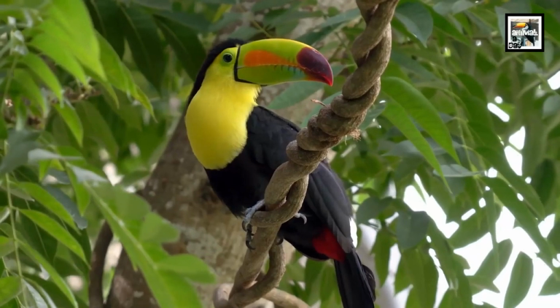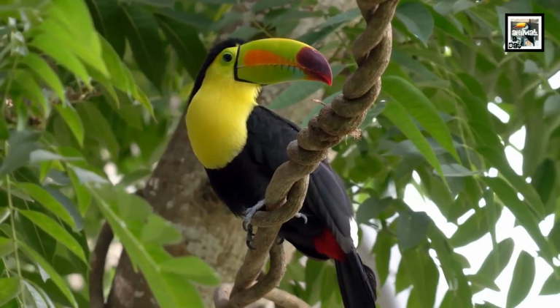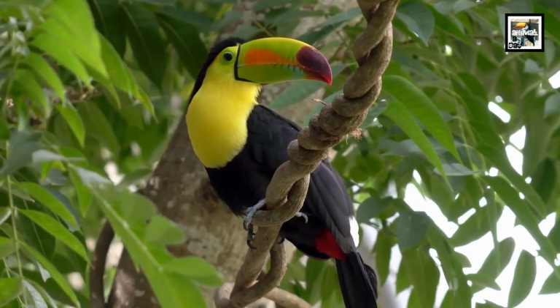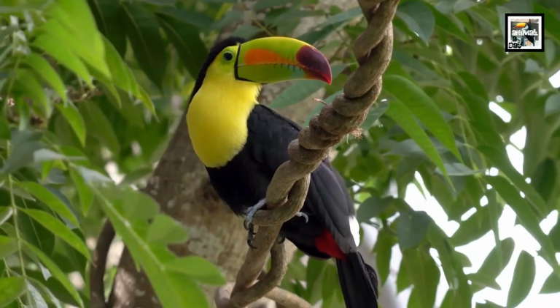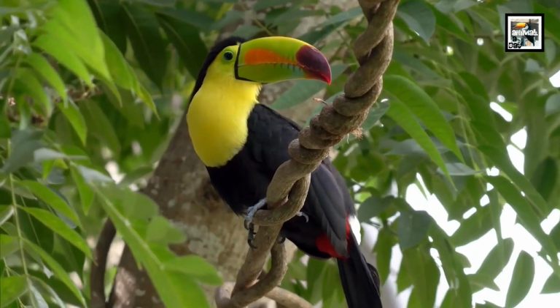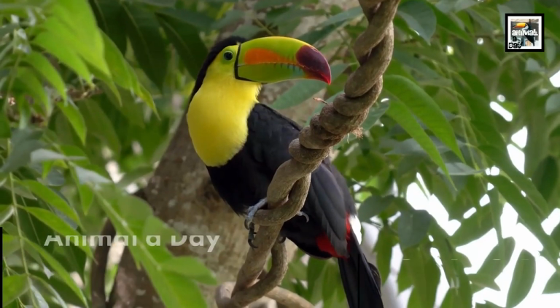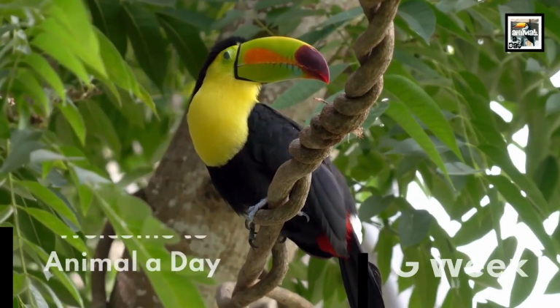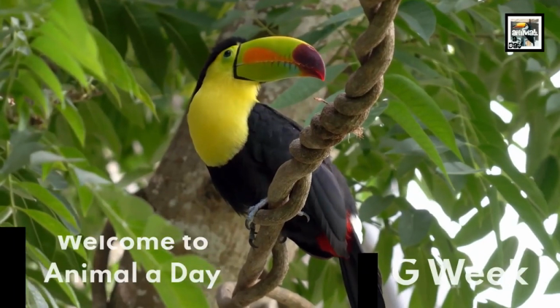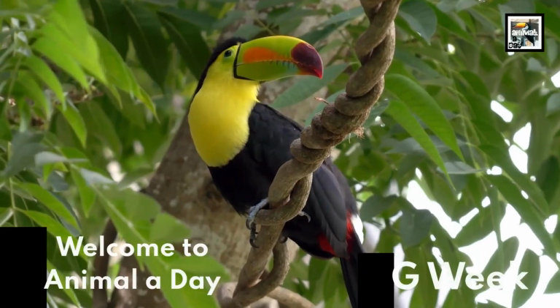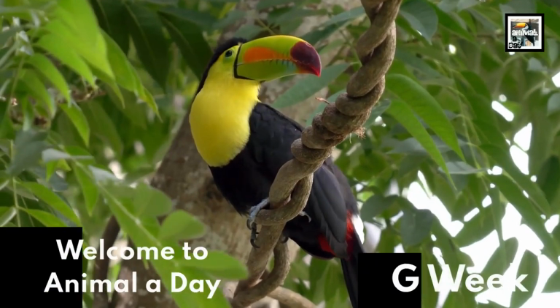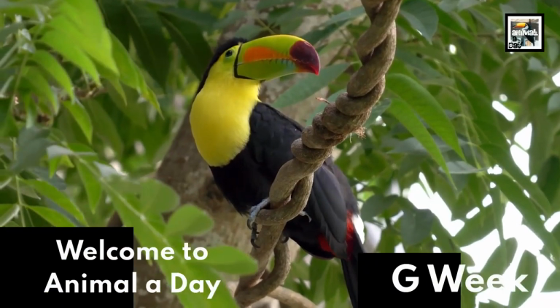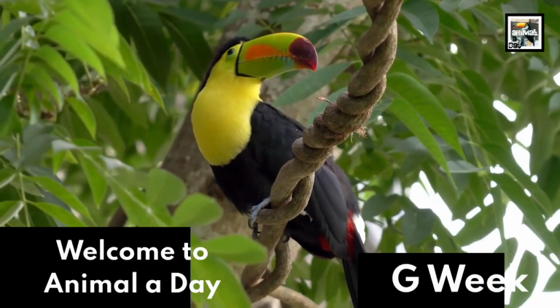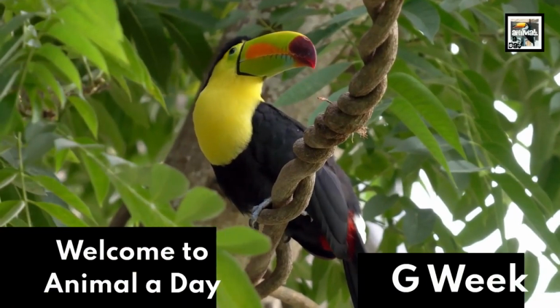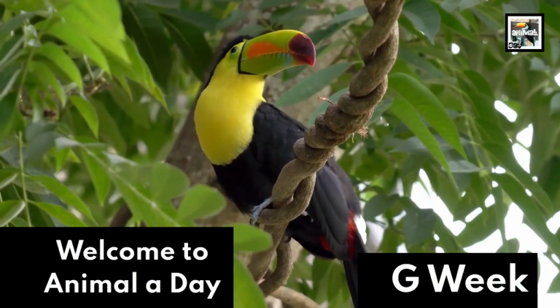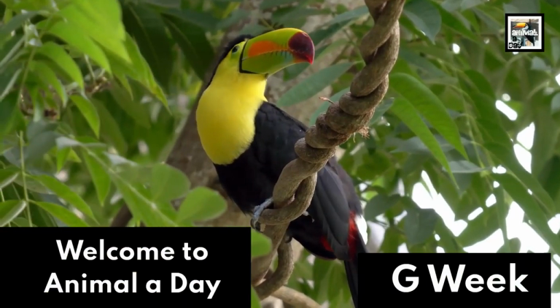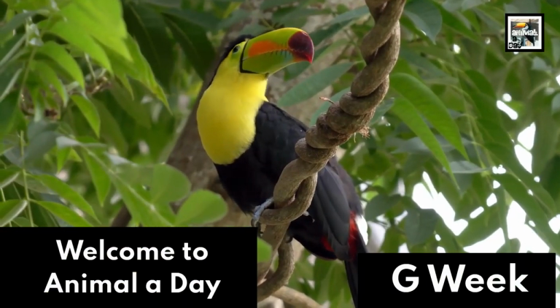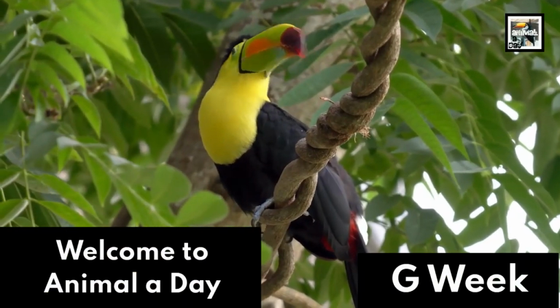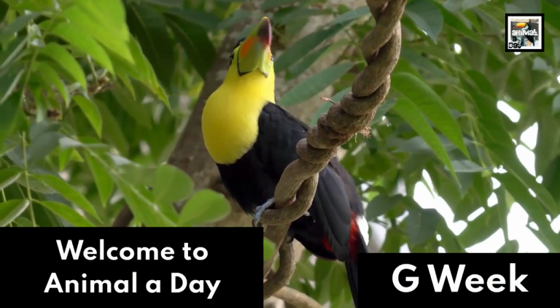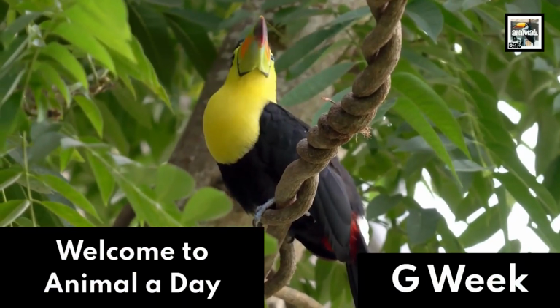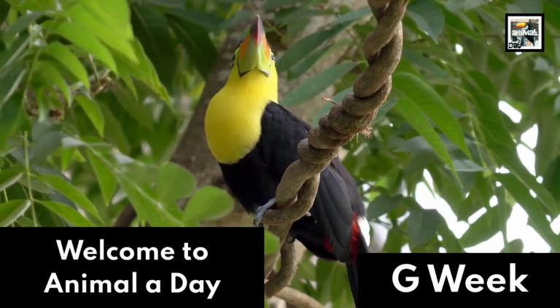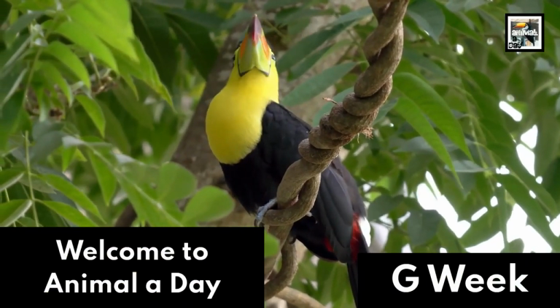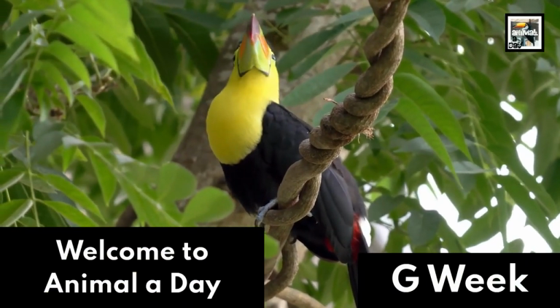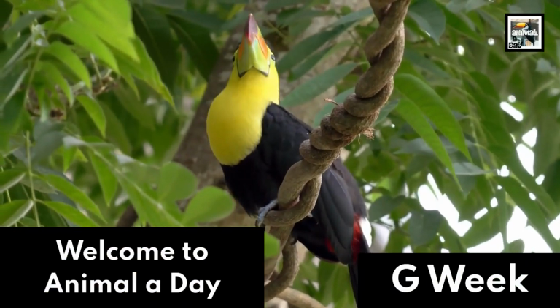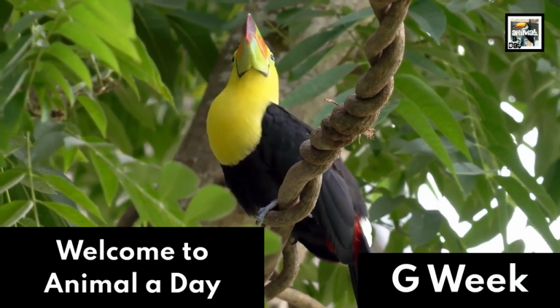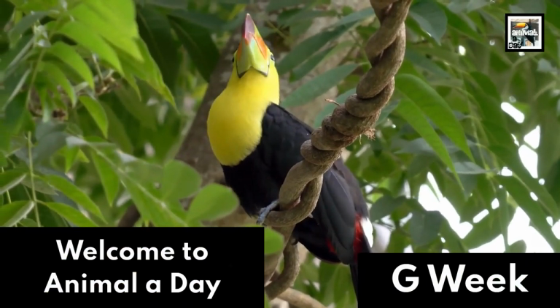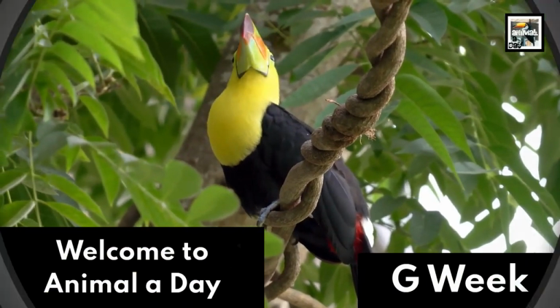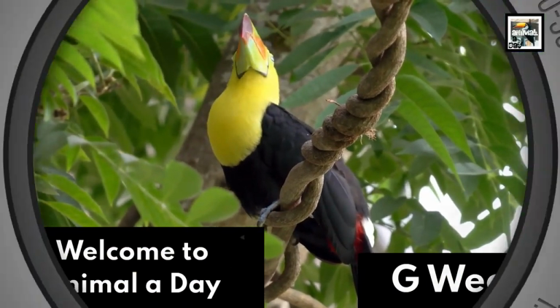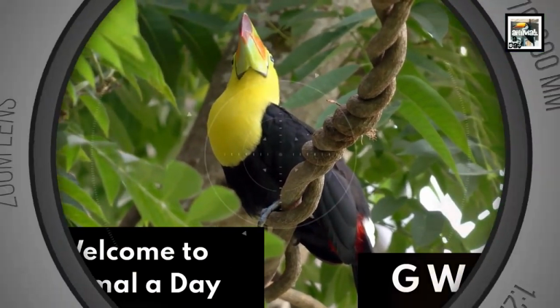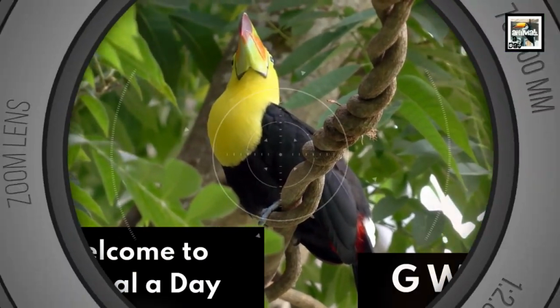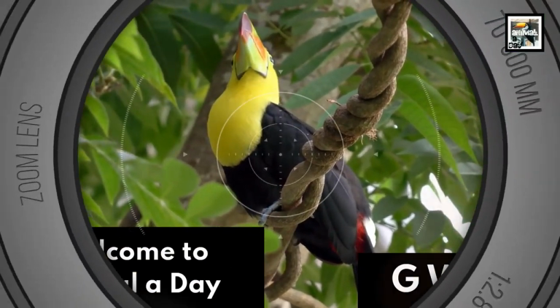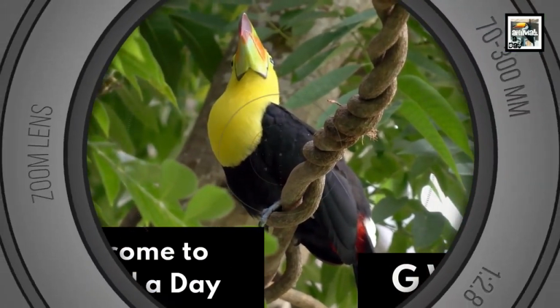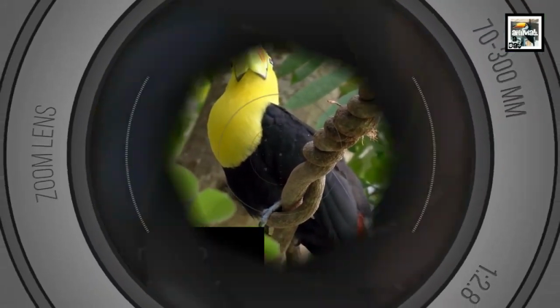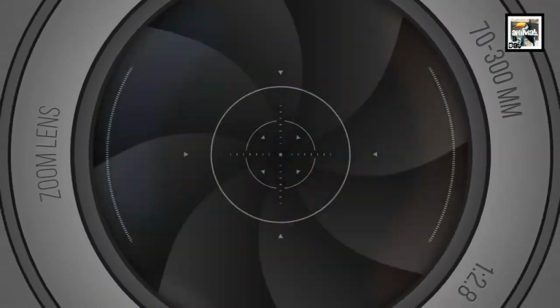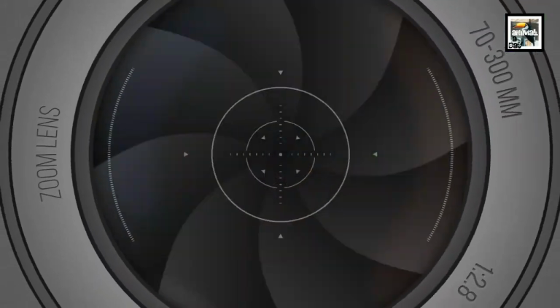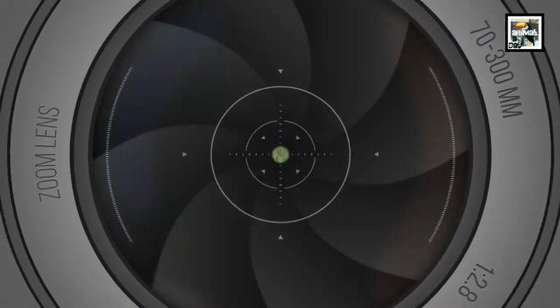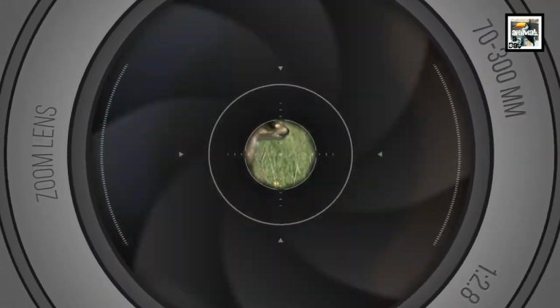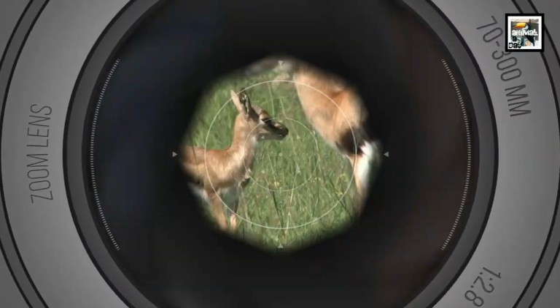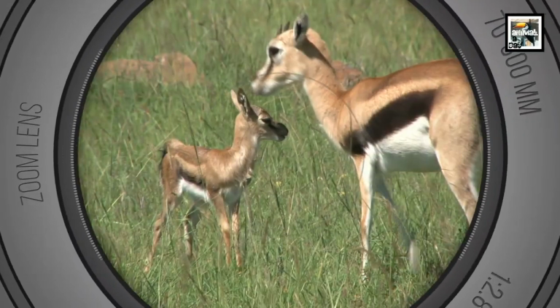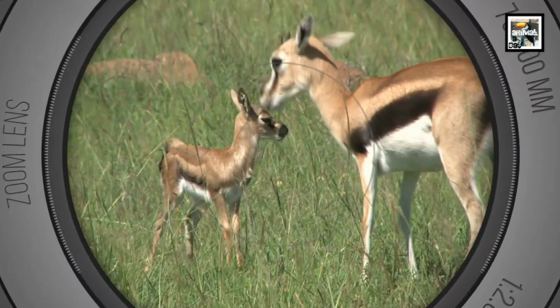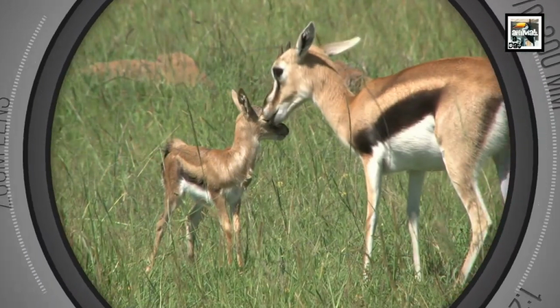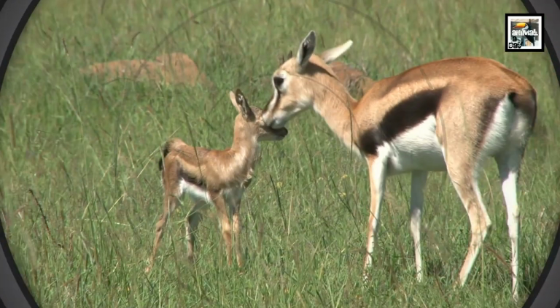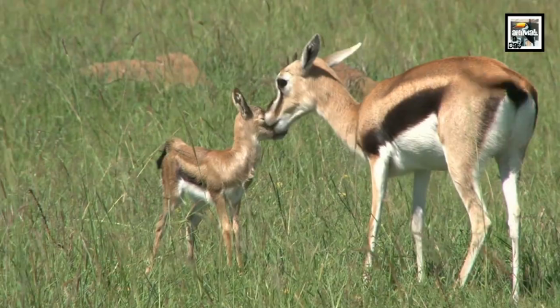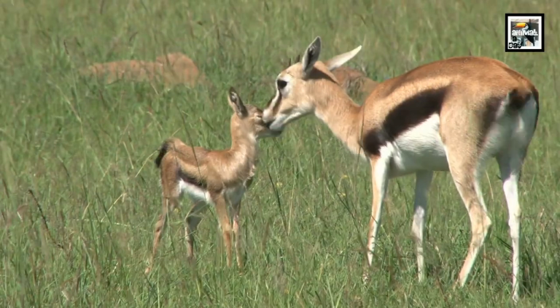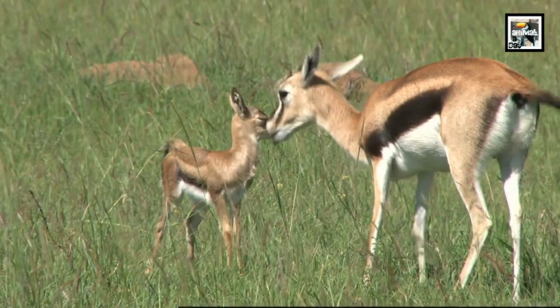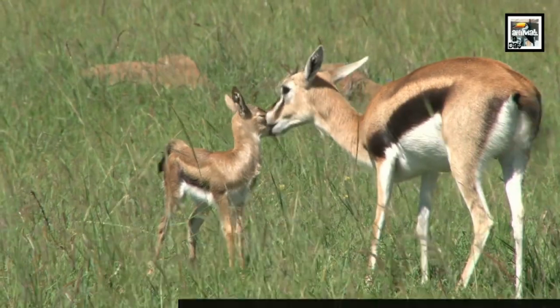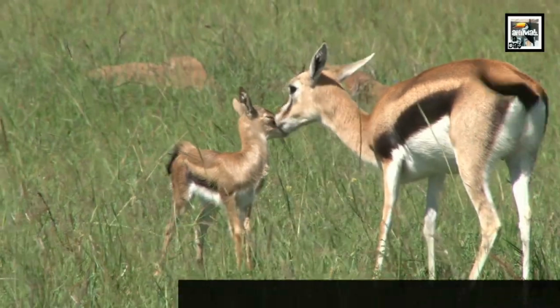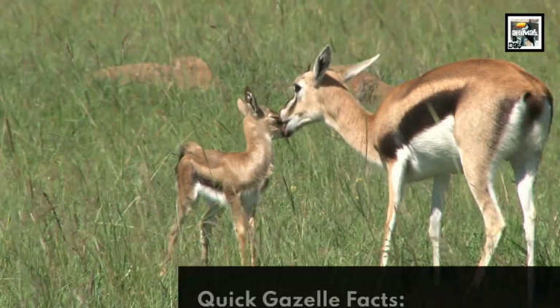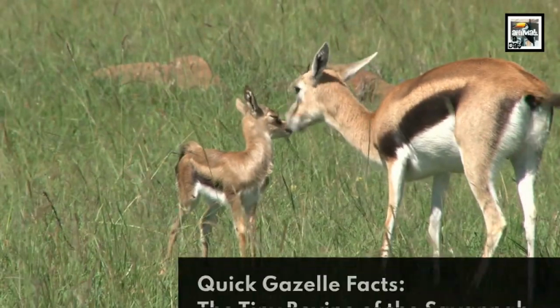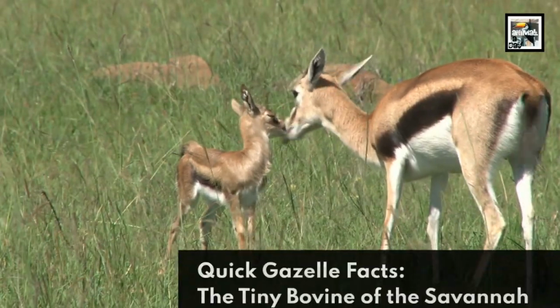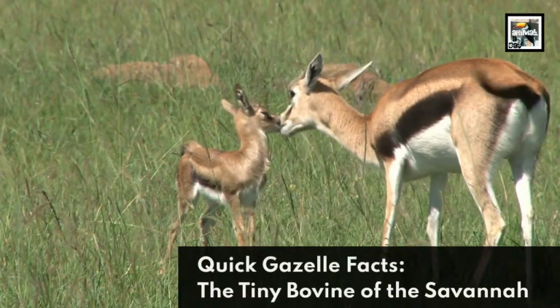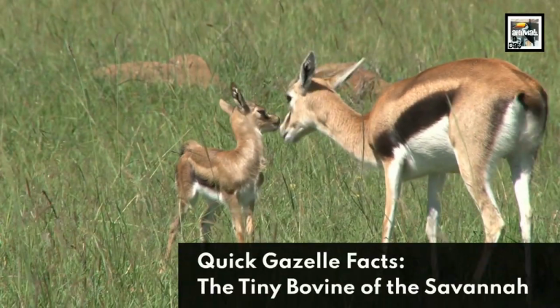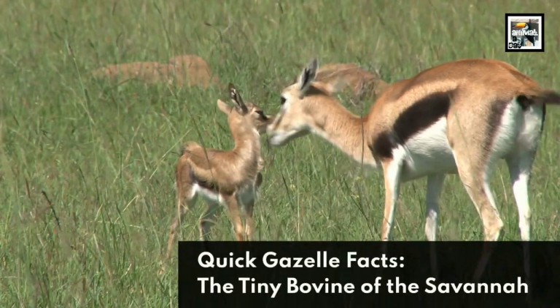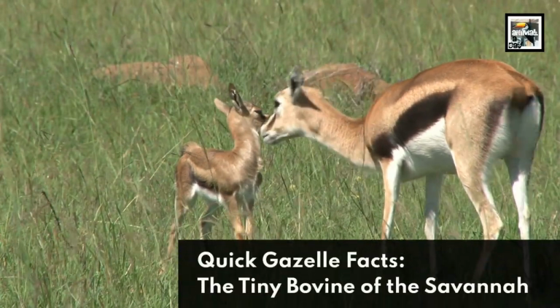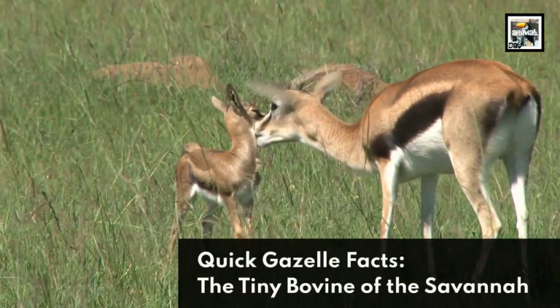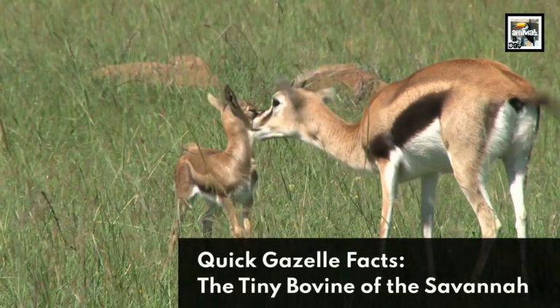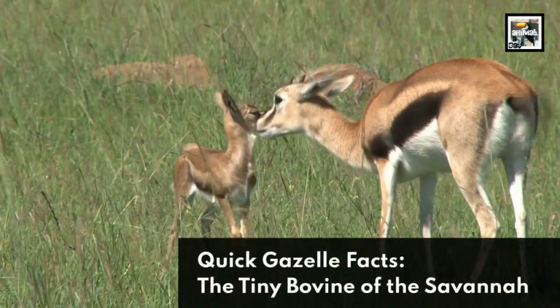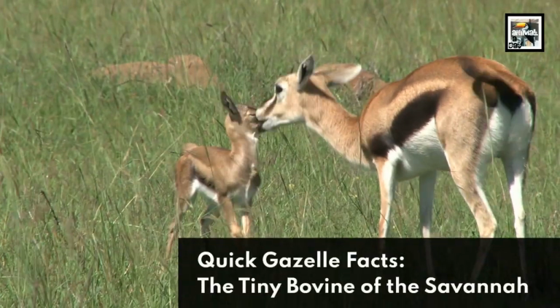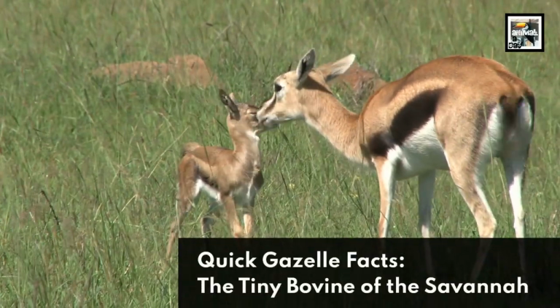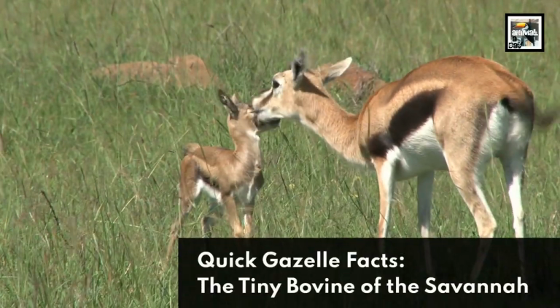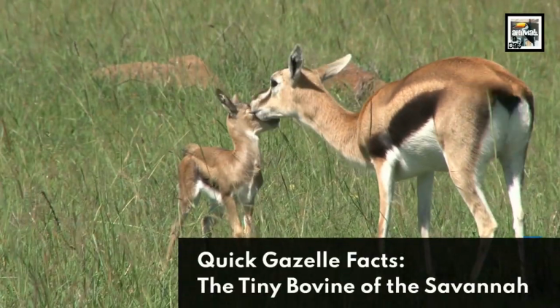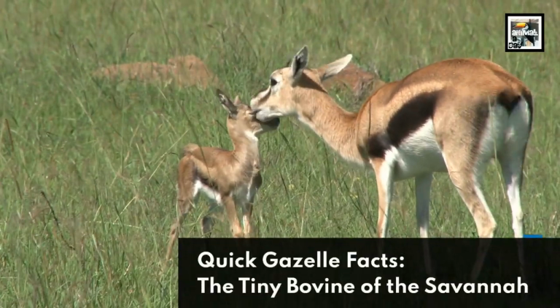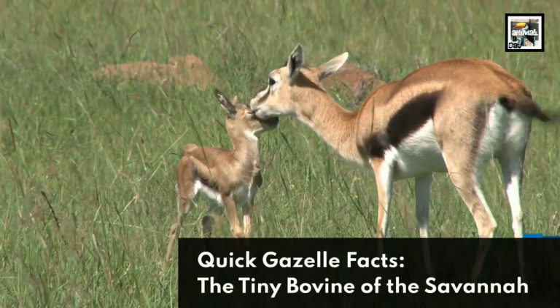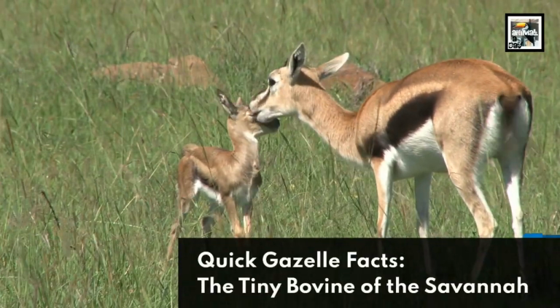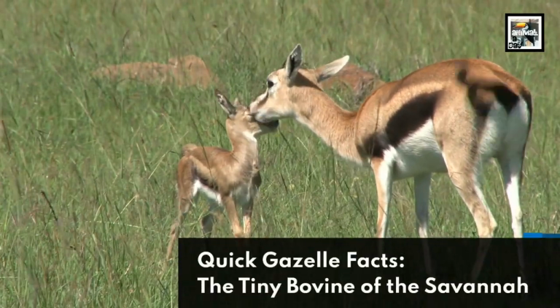Welcome to Animal Day, G-Week. 10 Gazelle Facts: the Tiny Bovine of the Savannah.